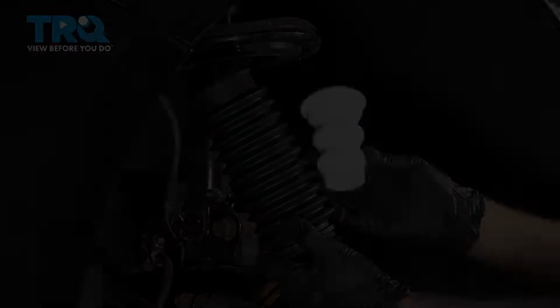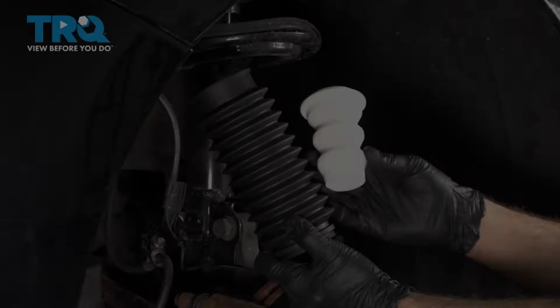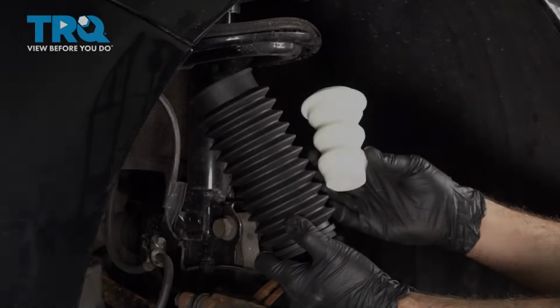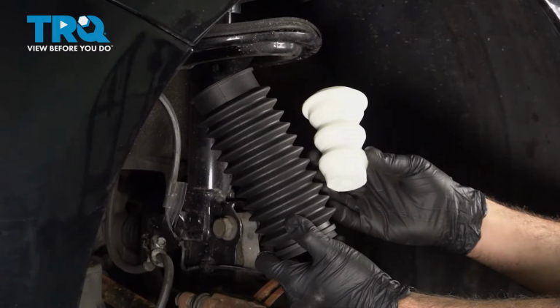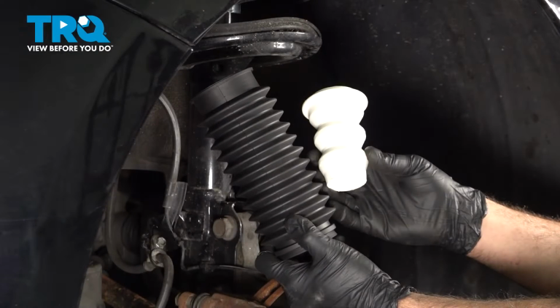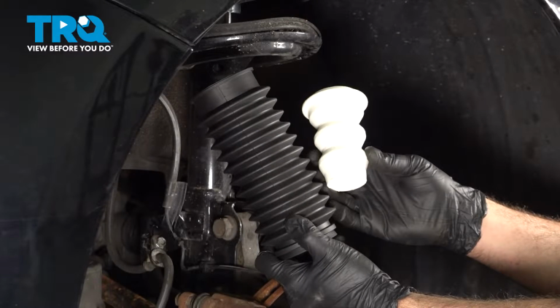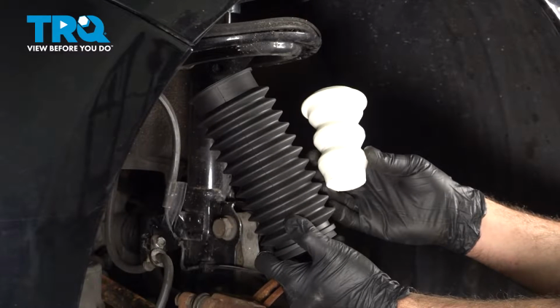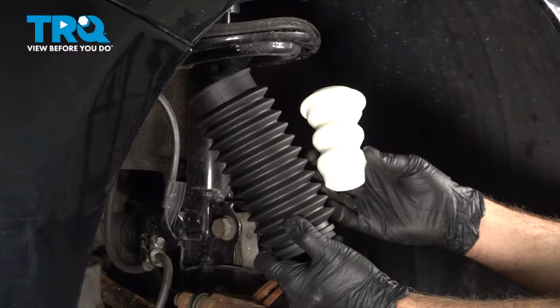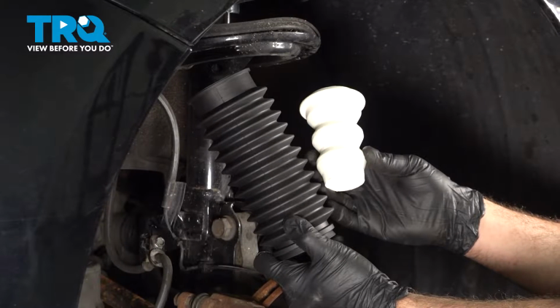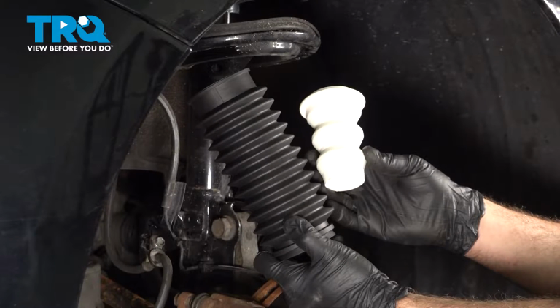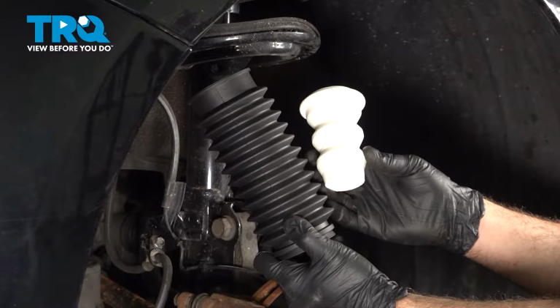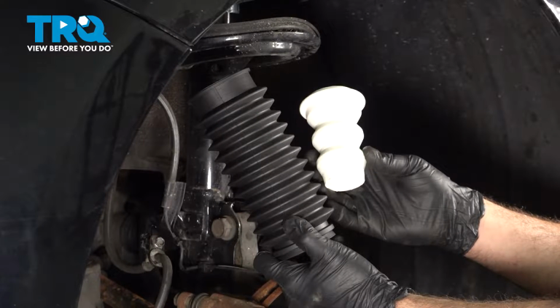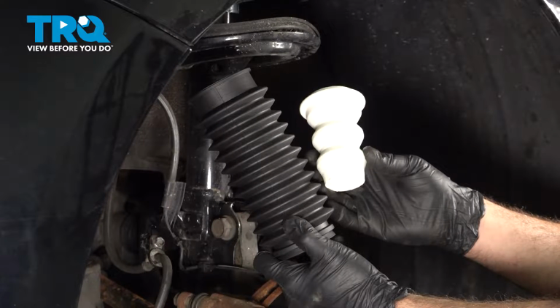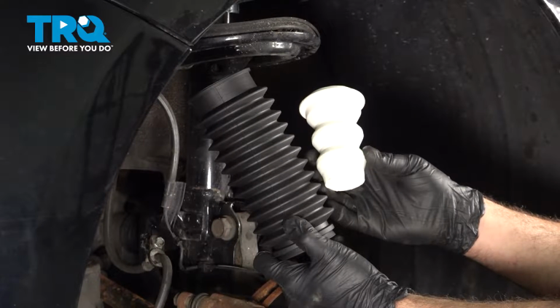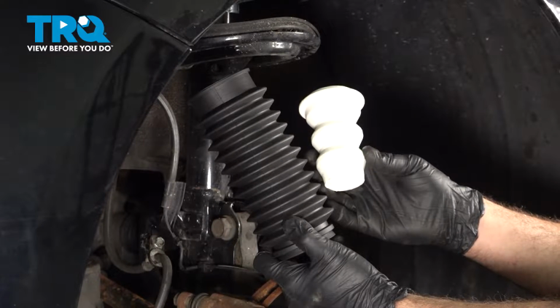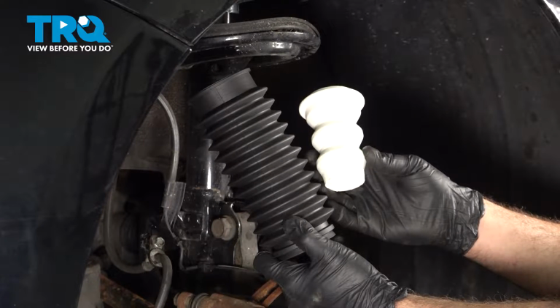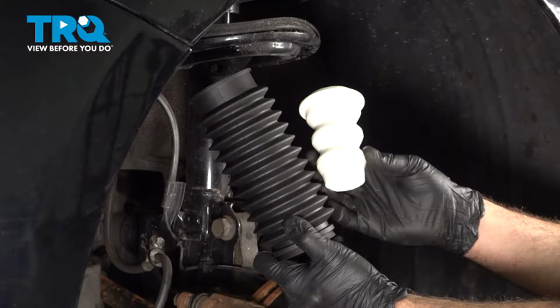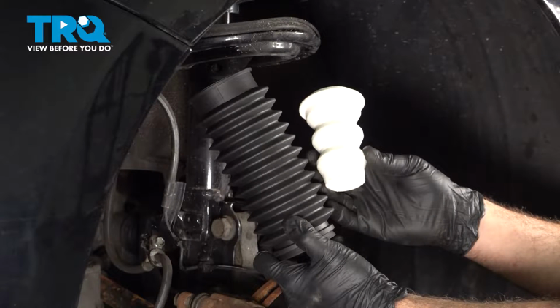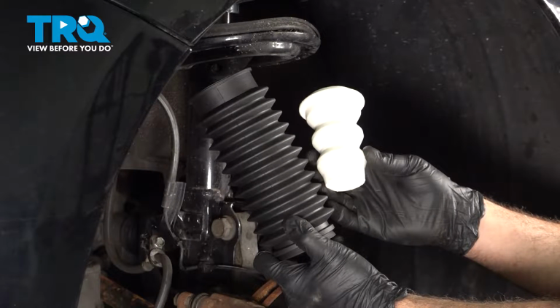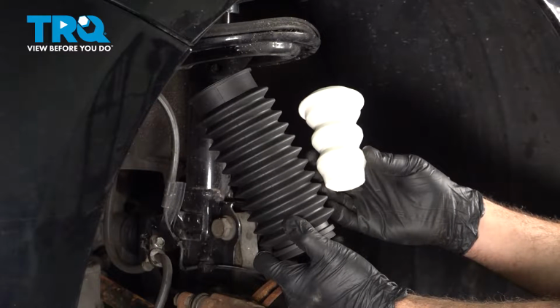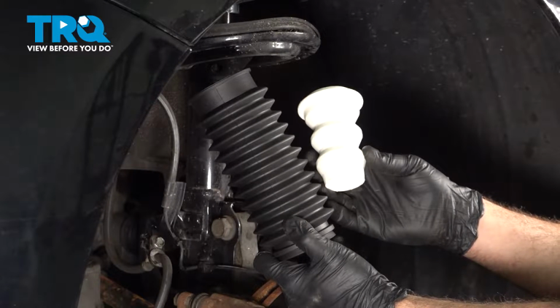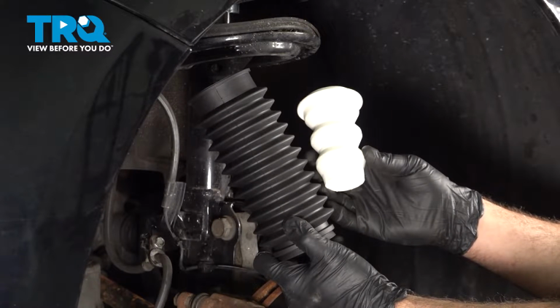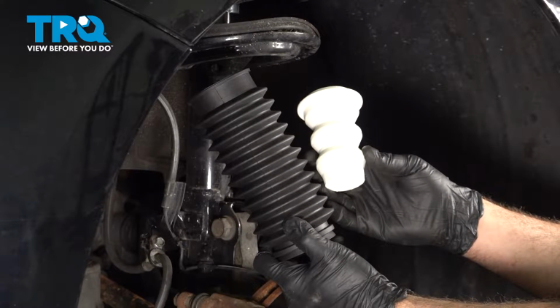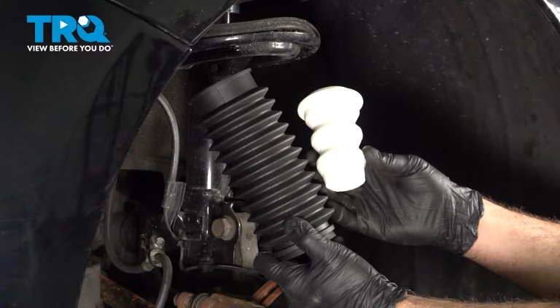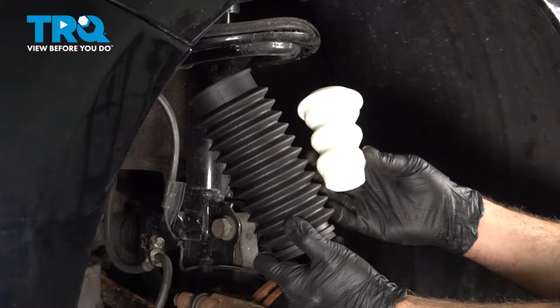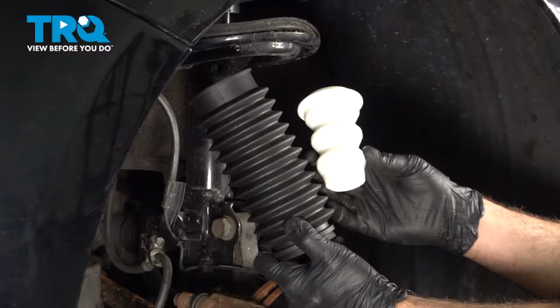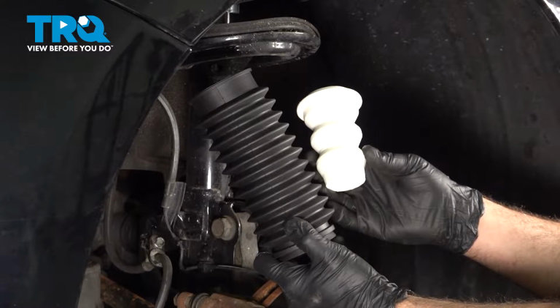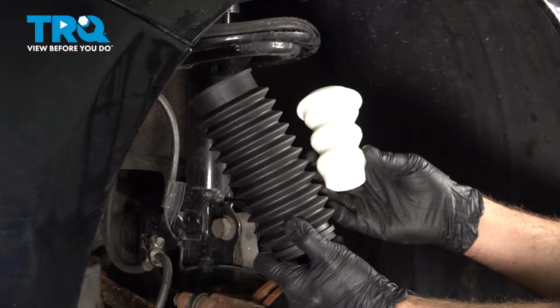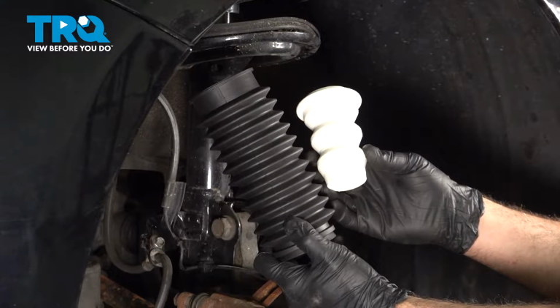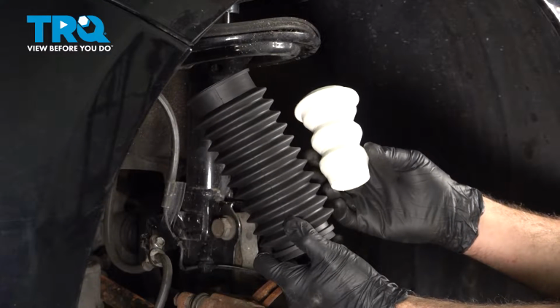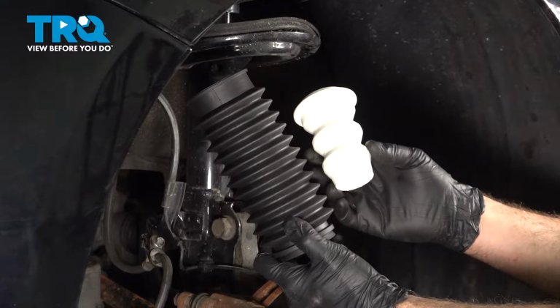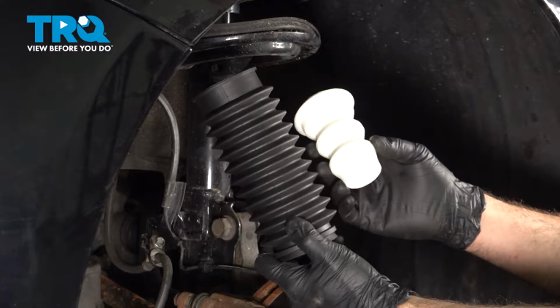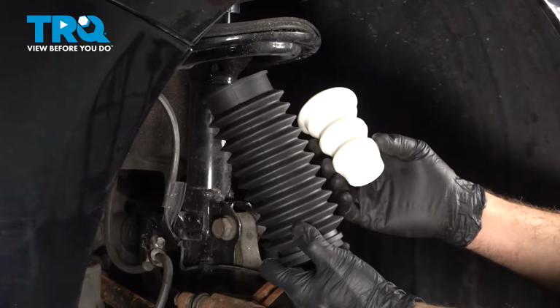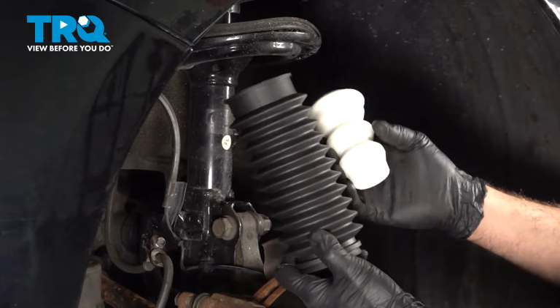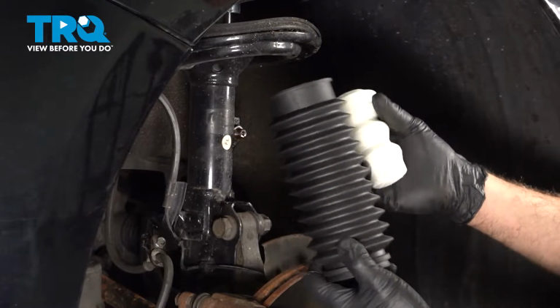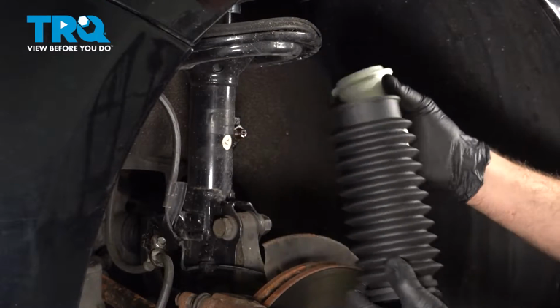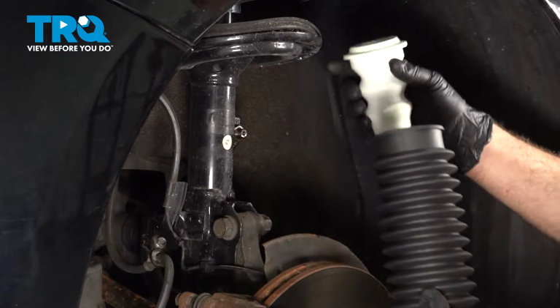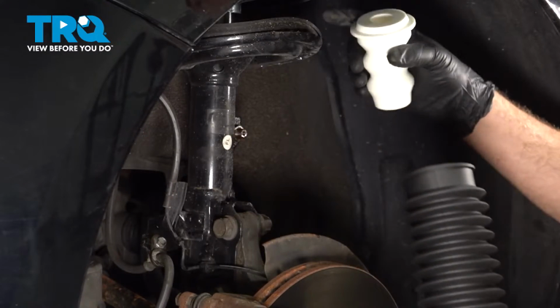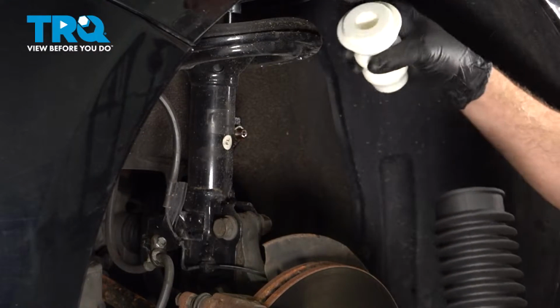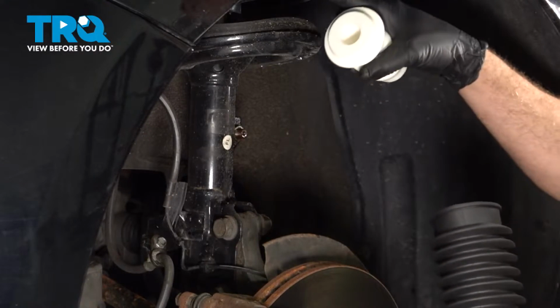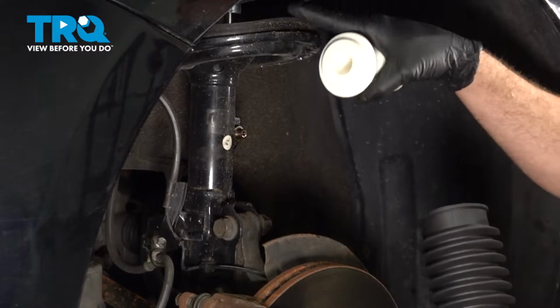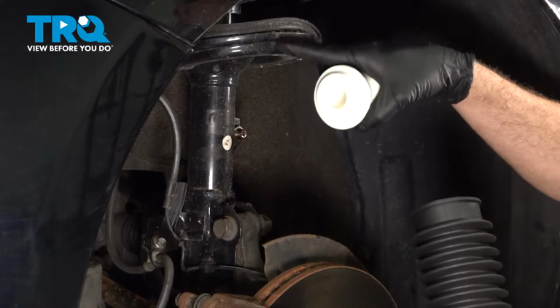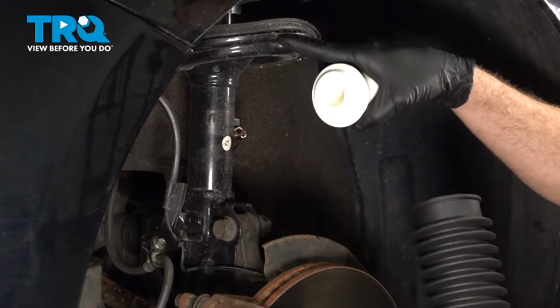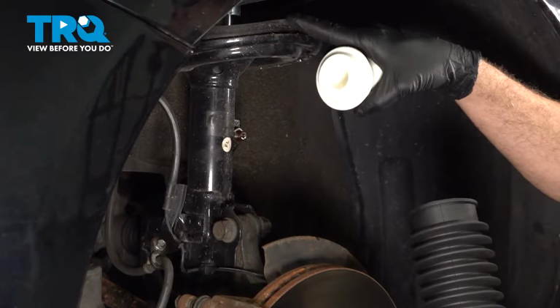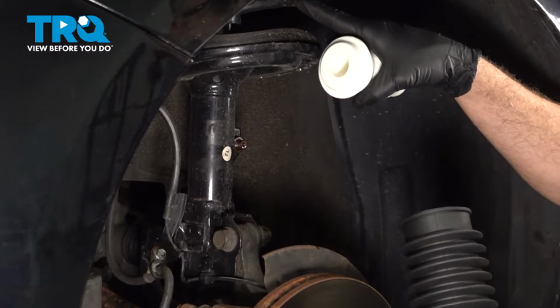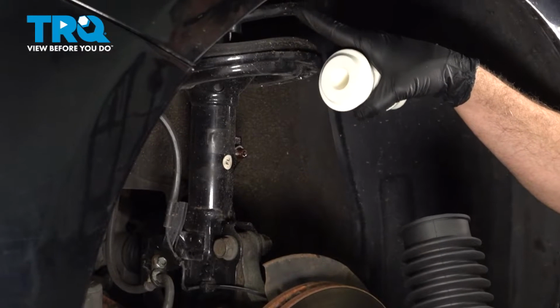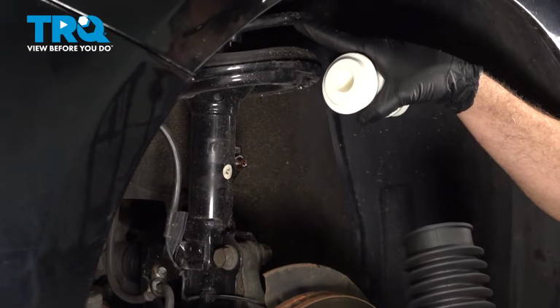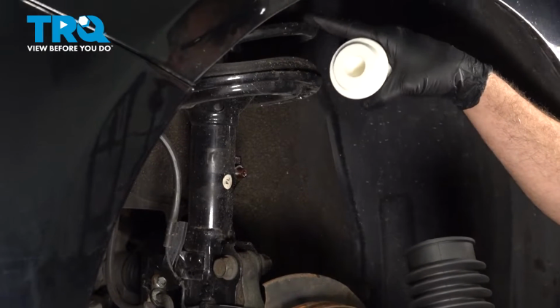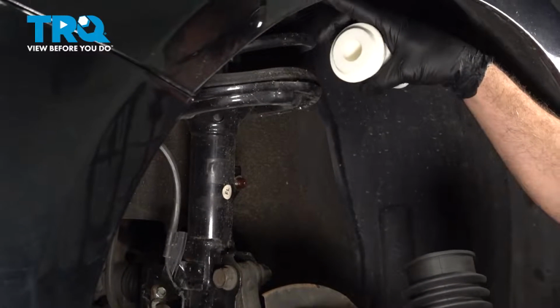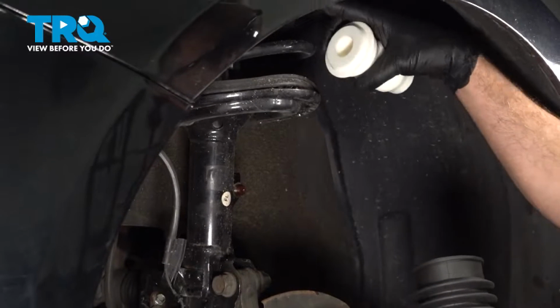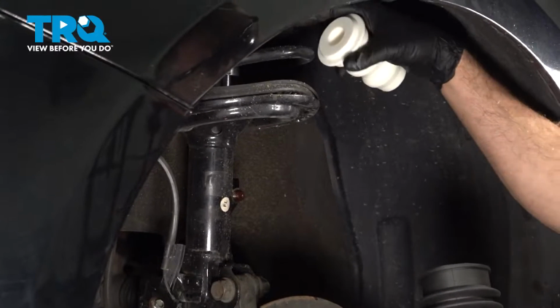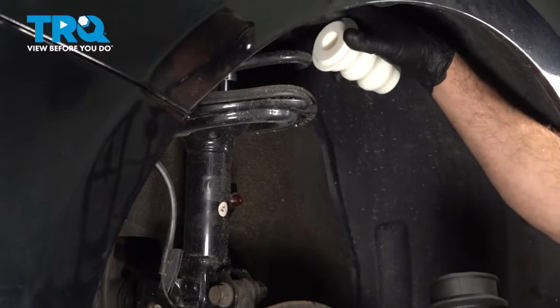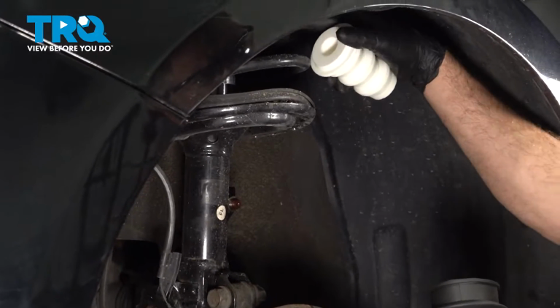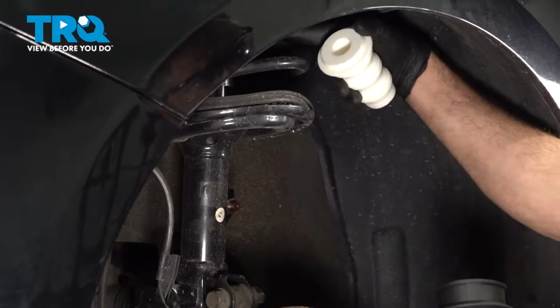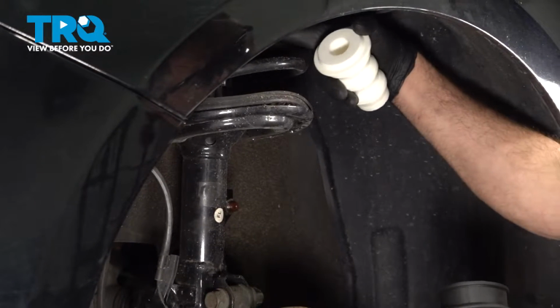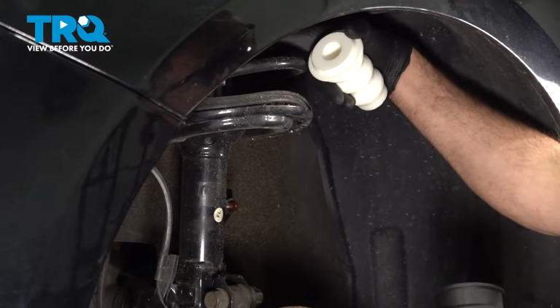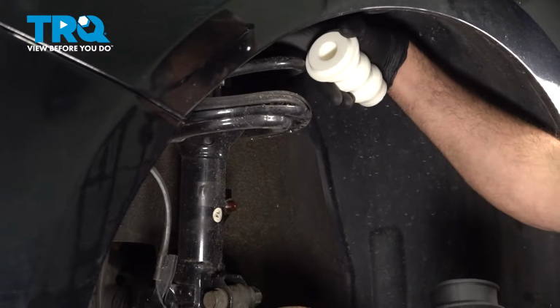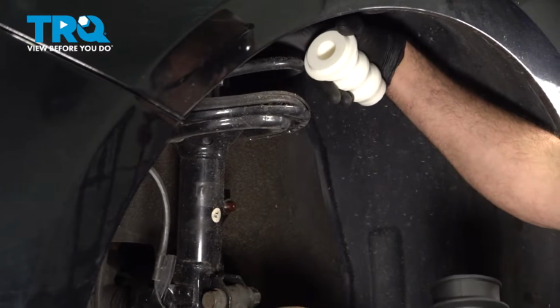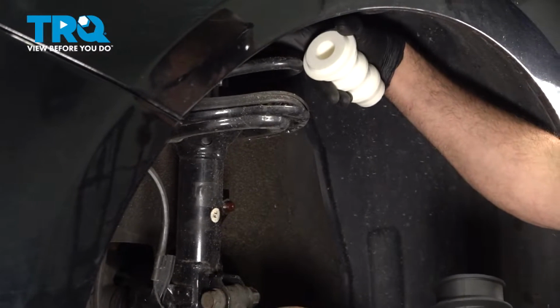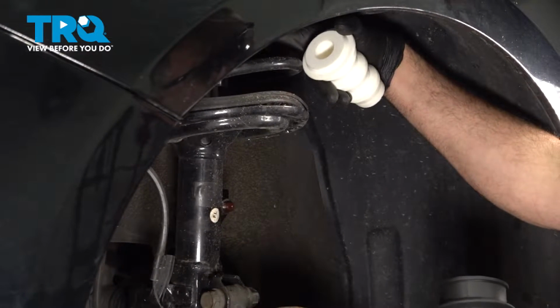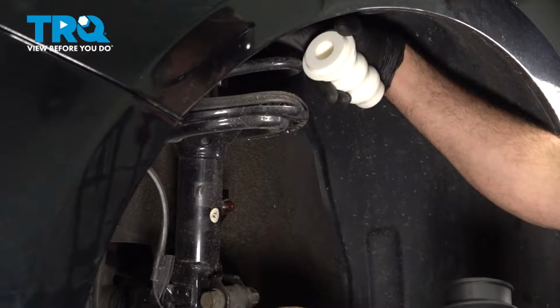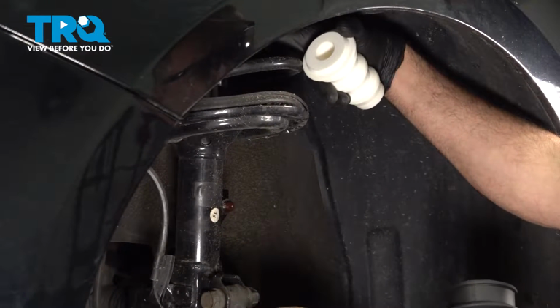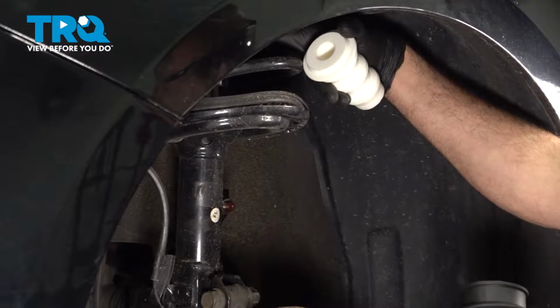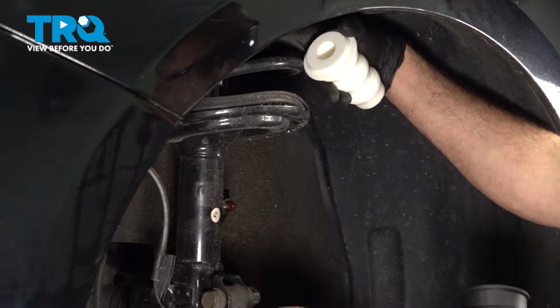We're going to install our strut bumper and boot located behind our strut spring up on the strut shaft.